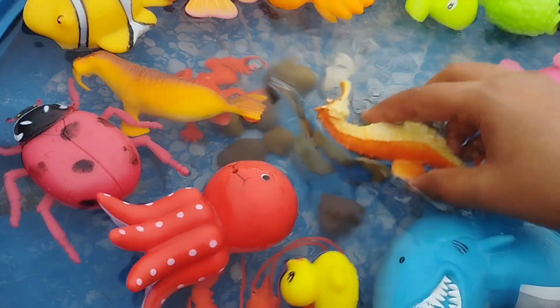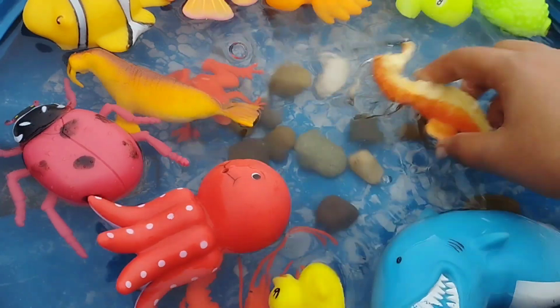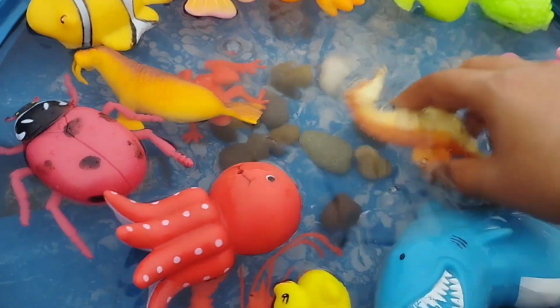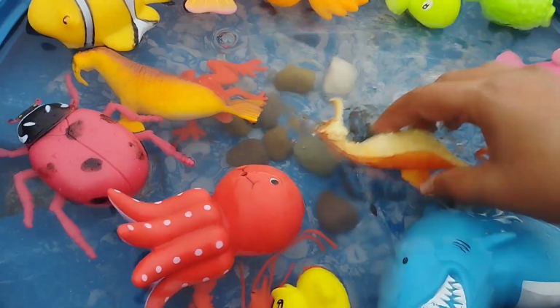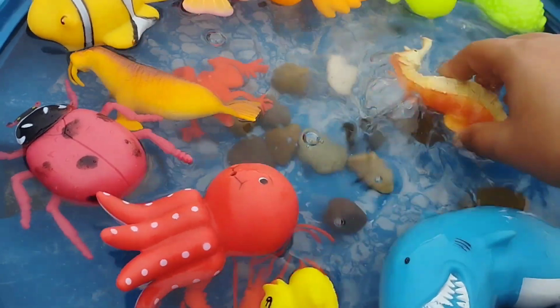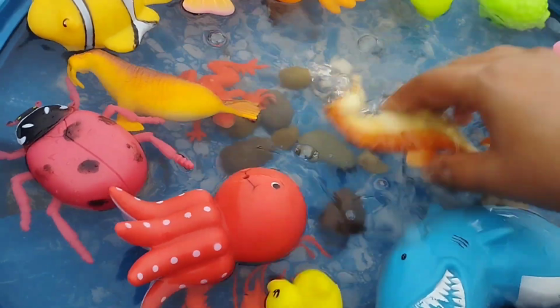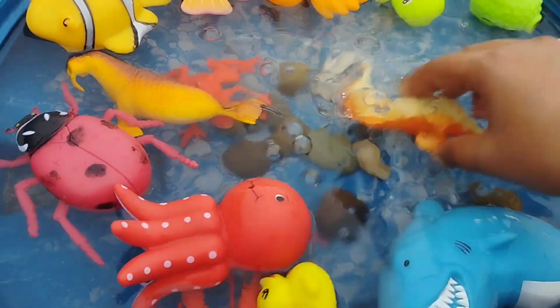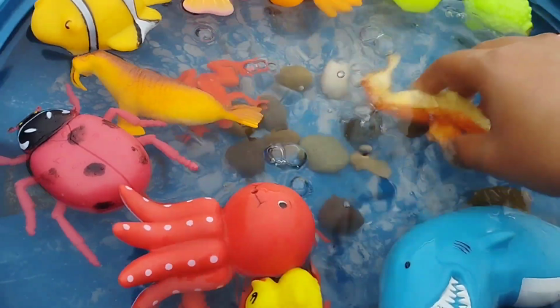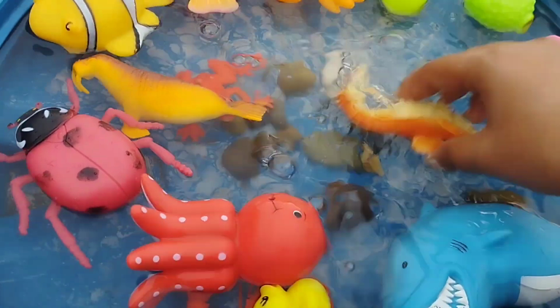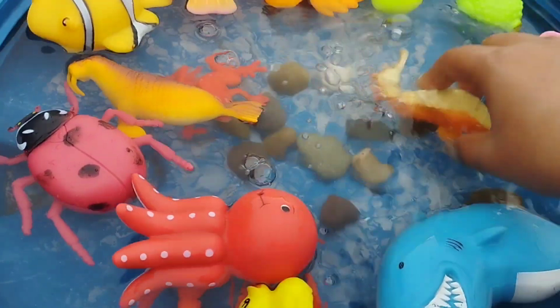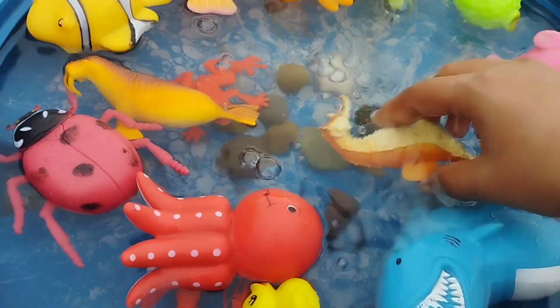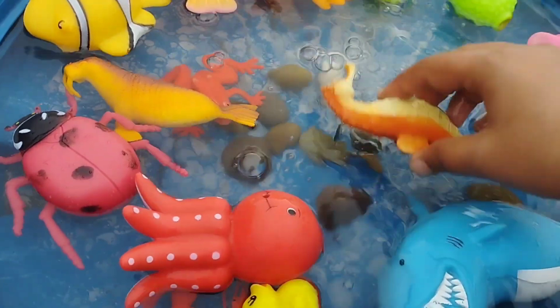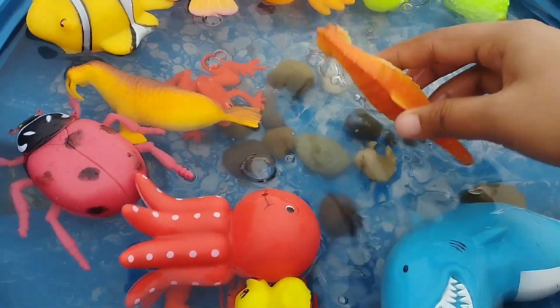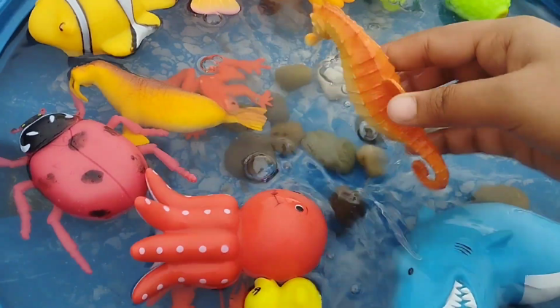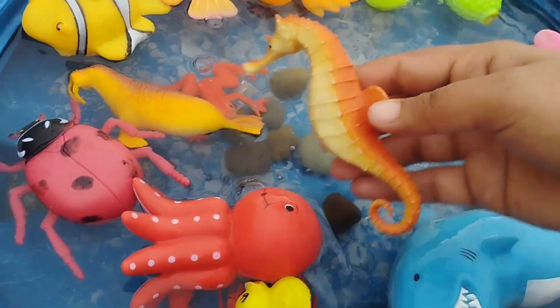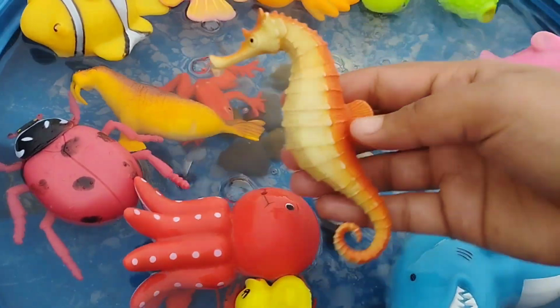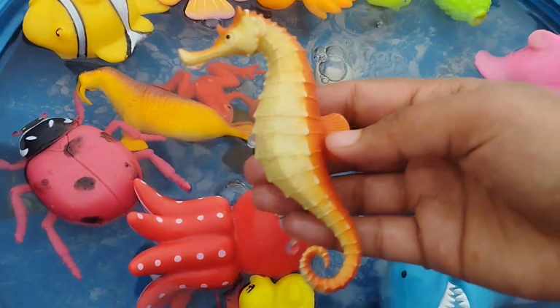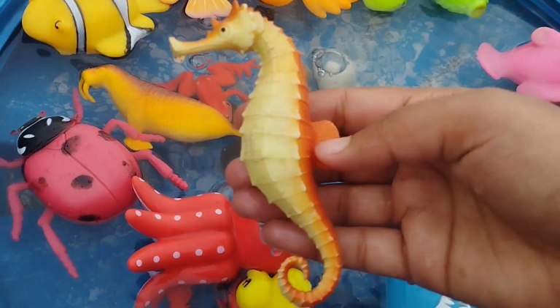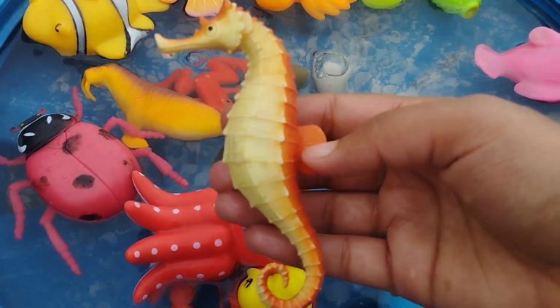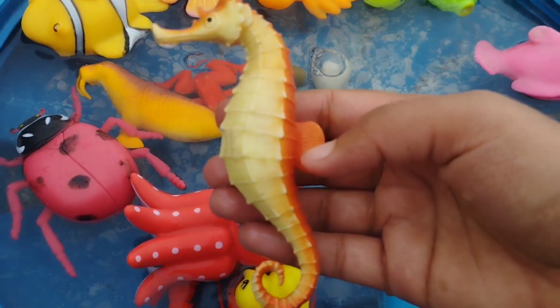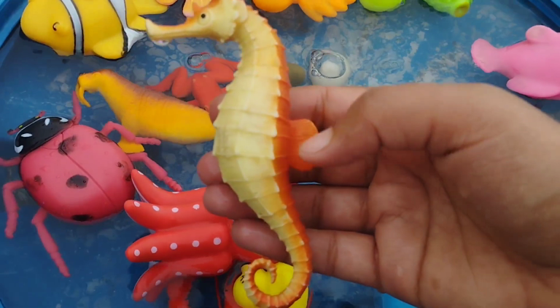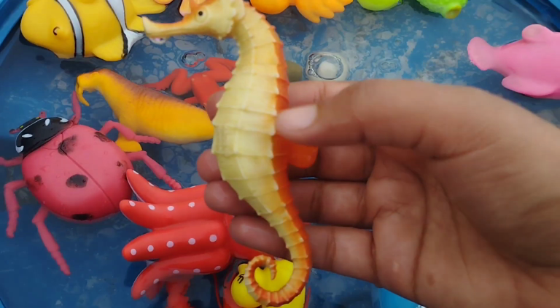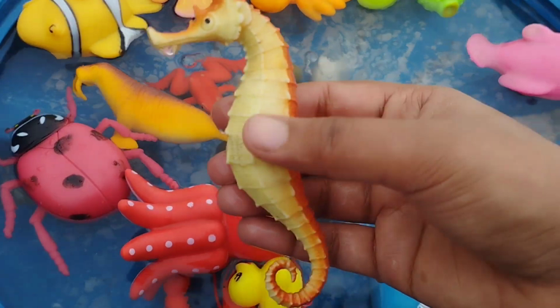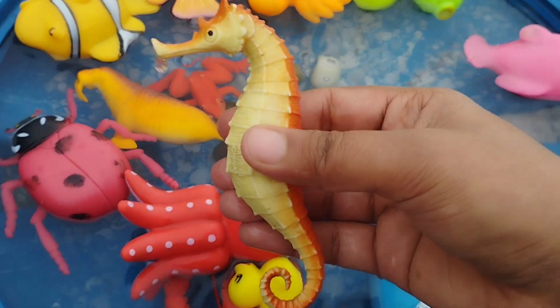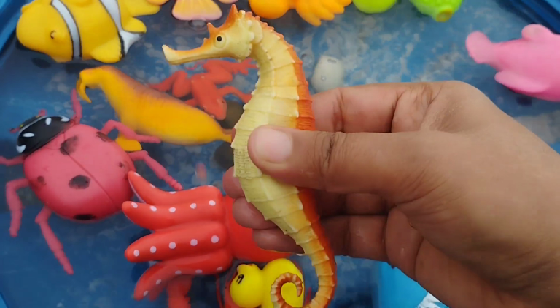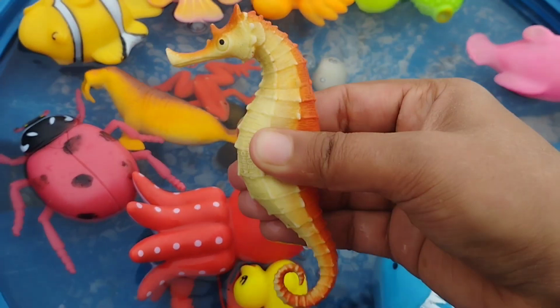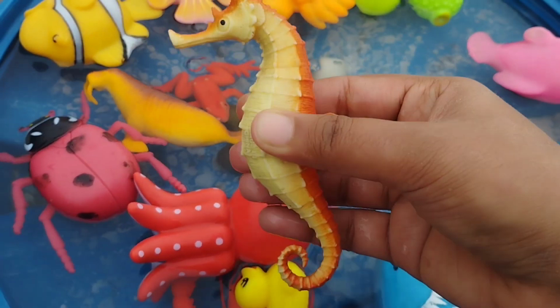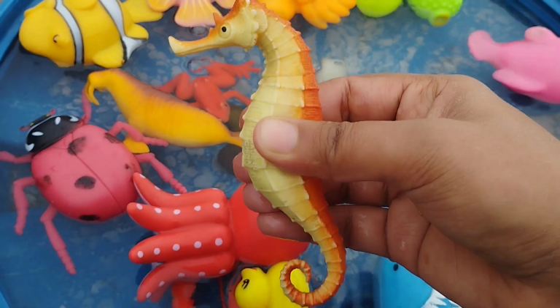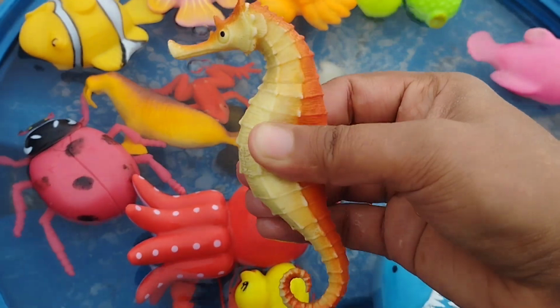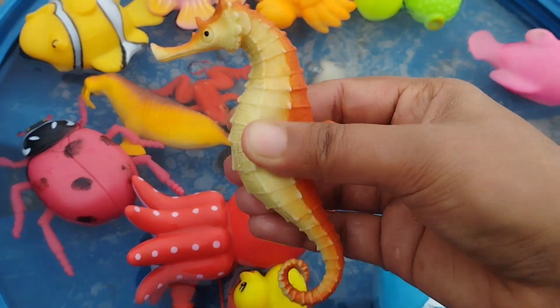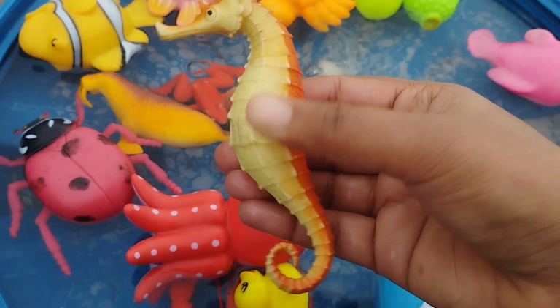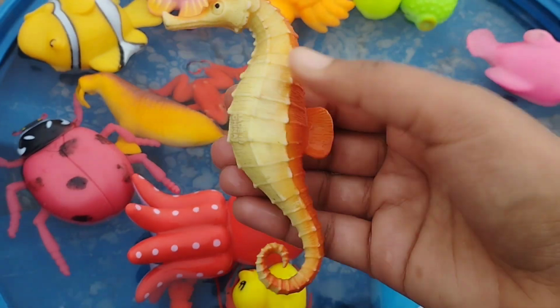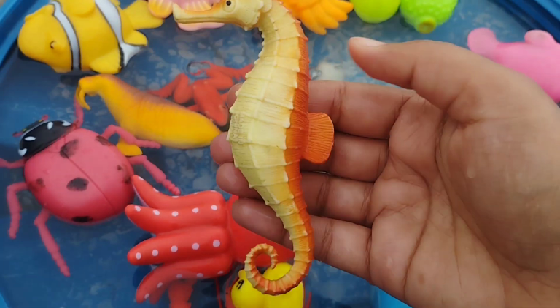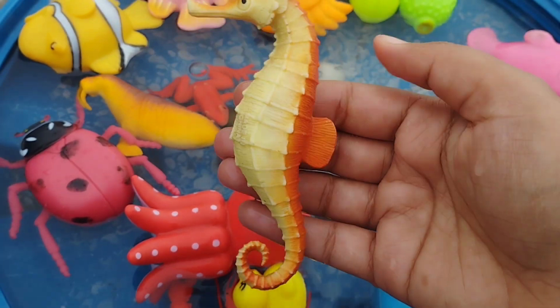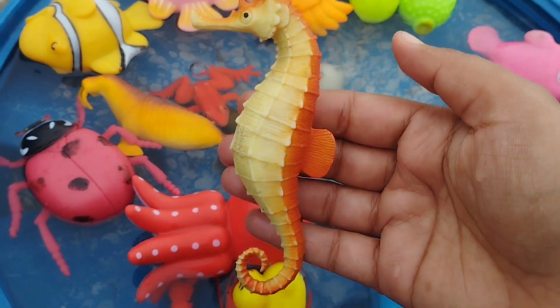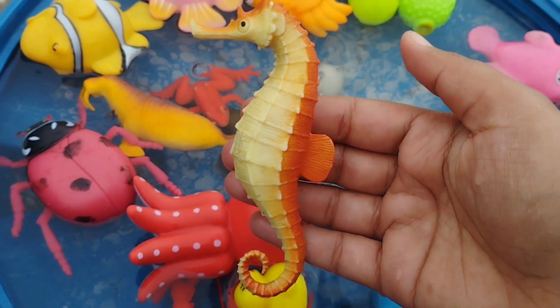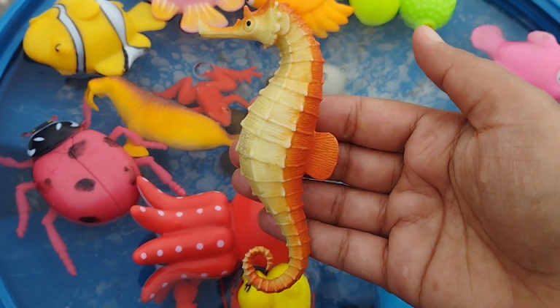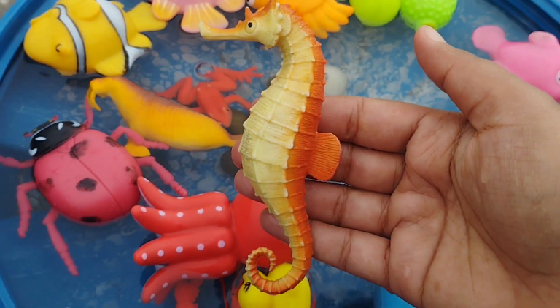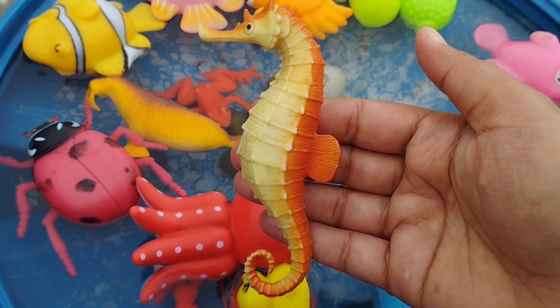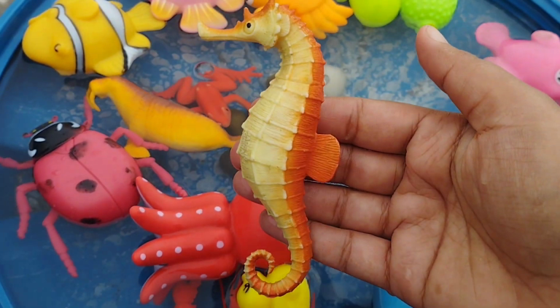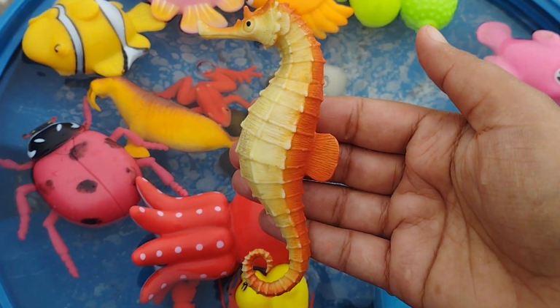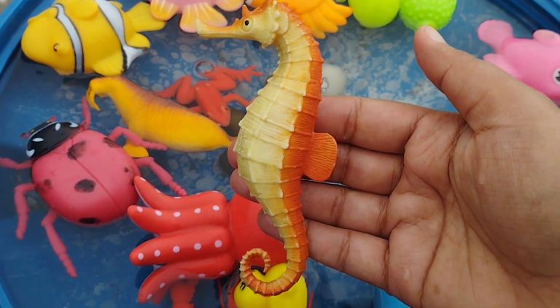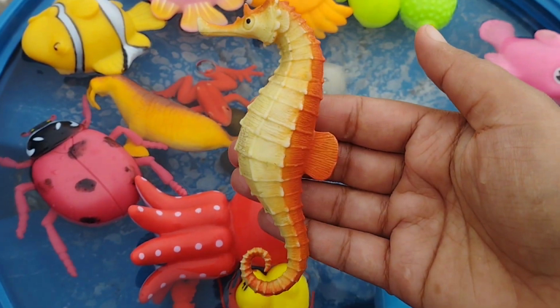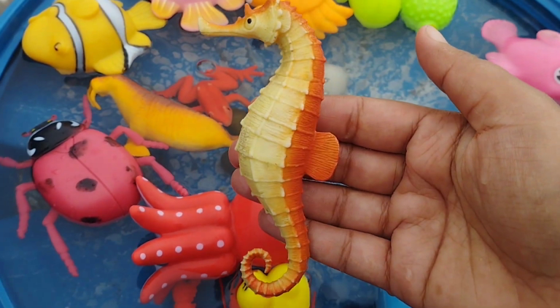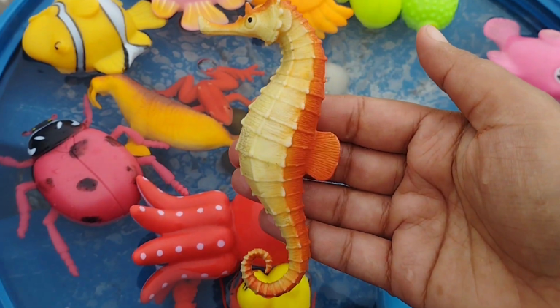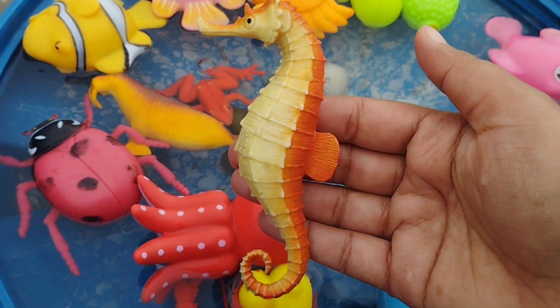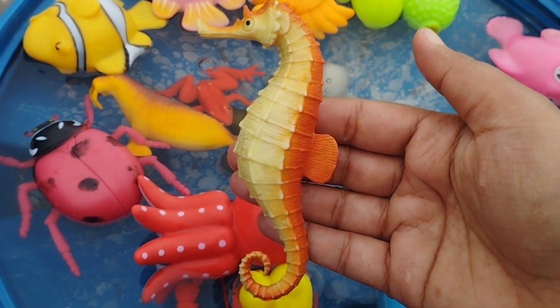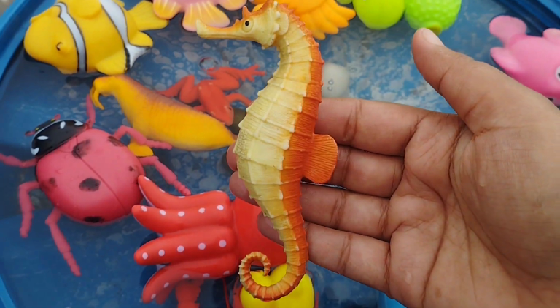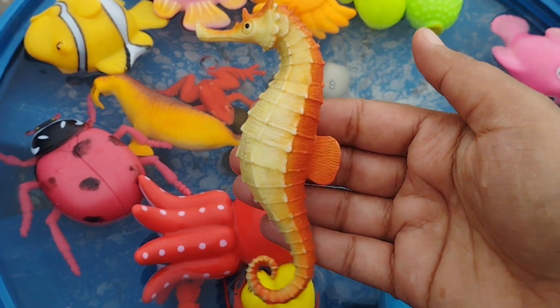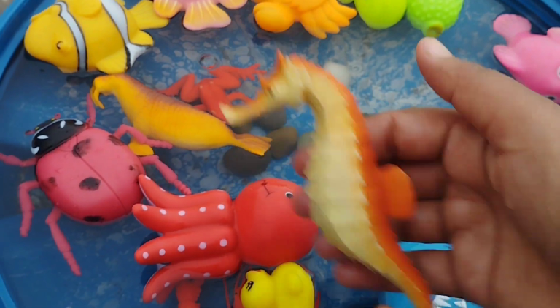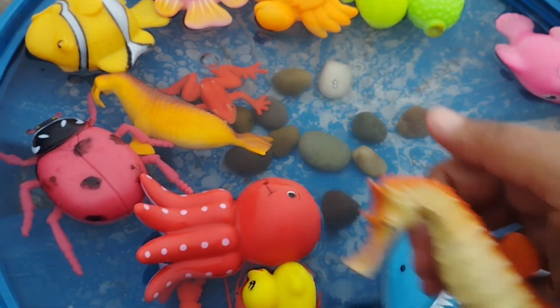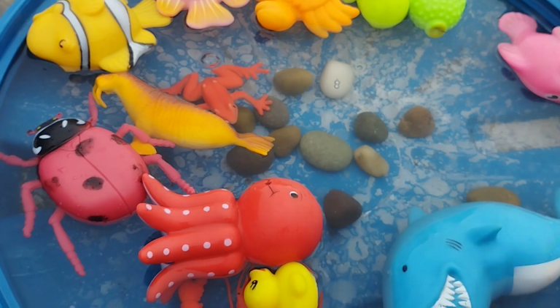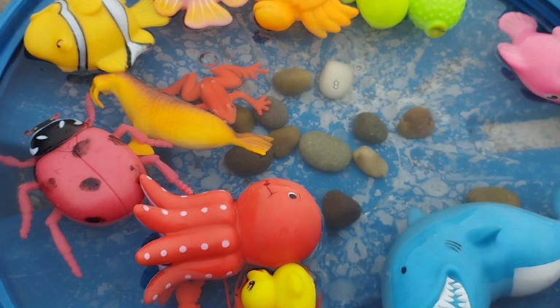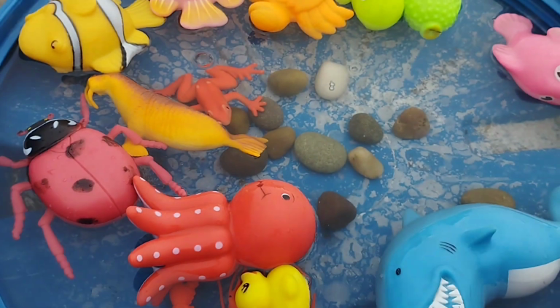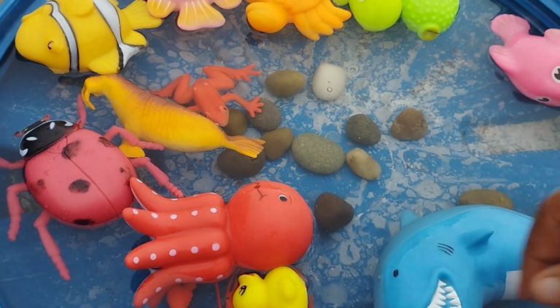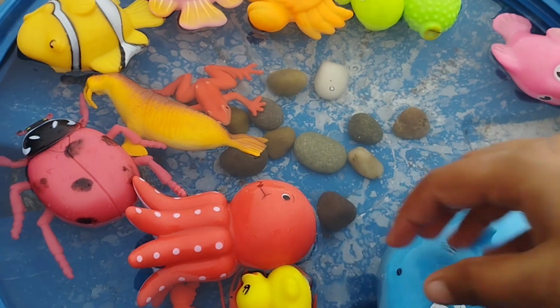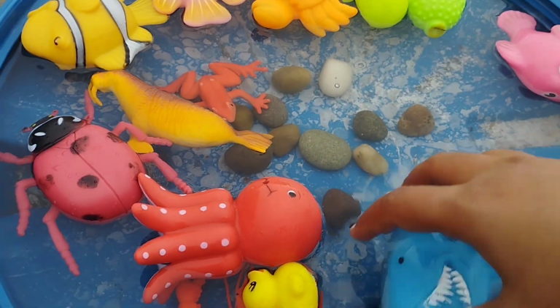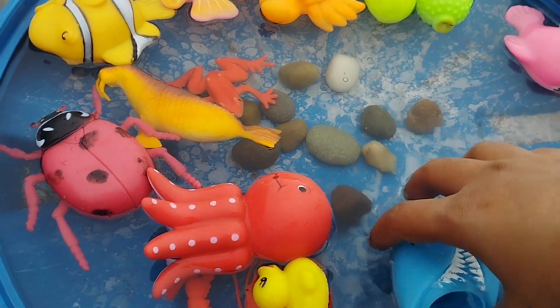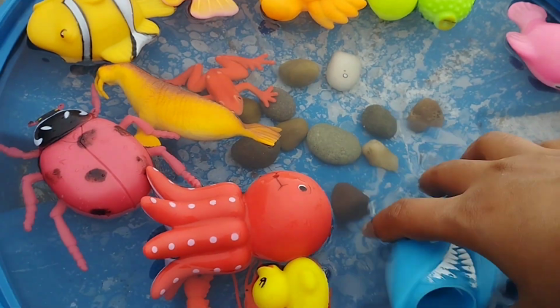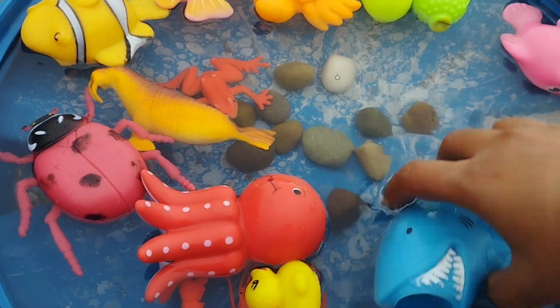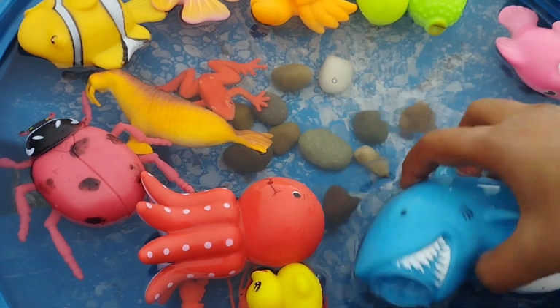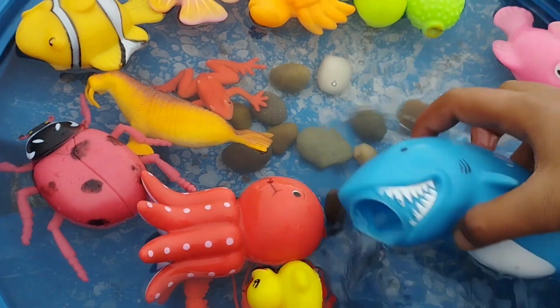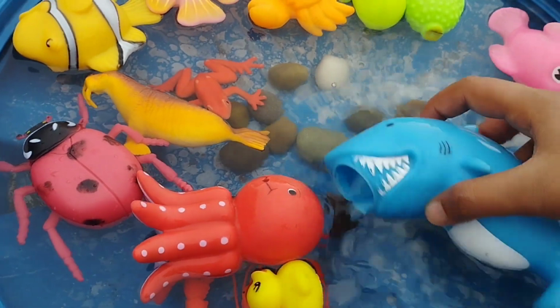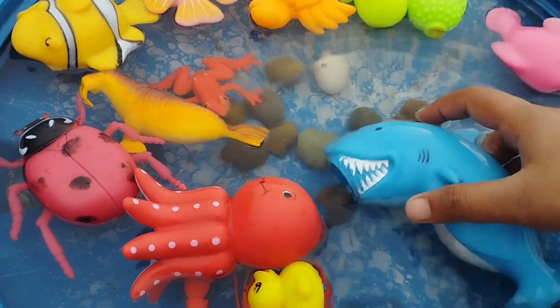The next one is a sea horse. A sea horse.